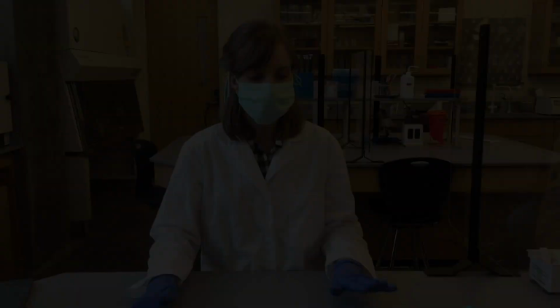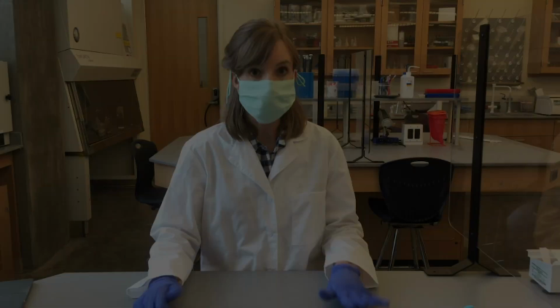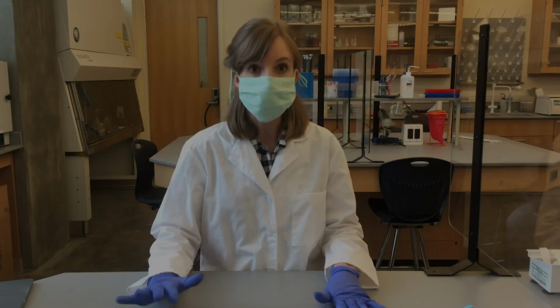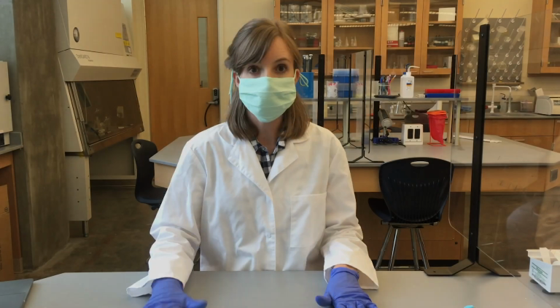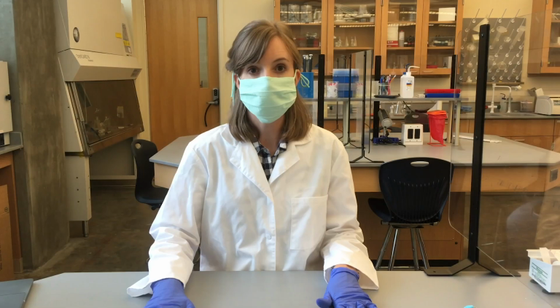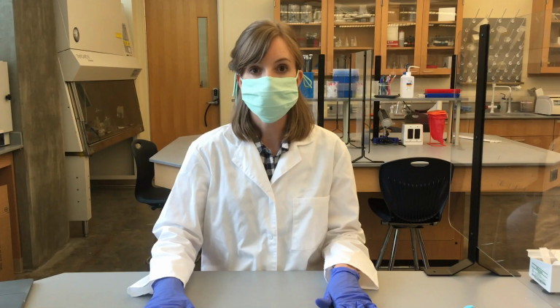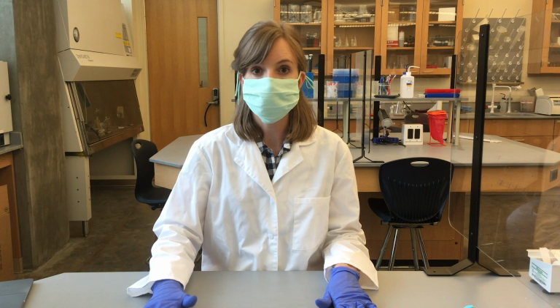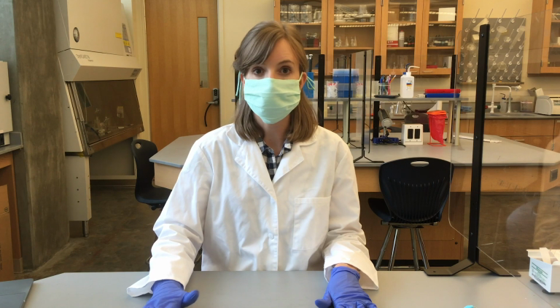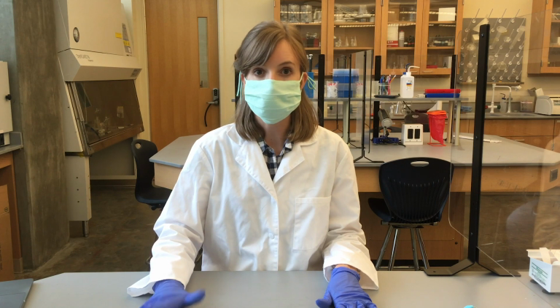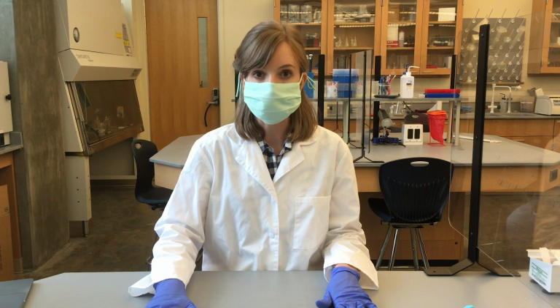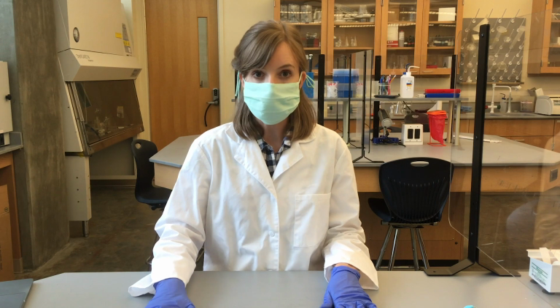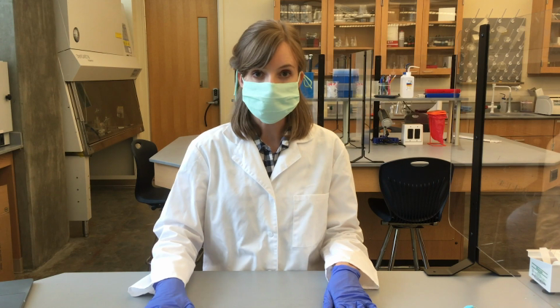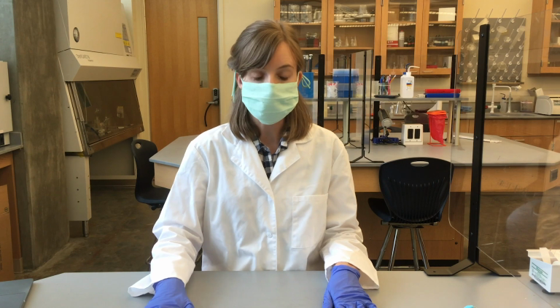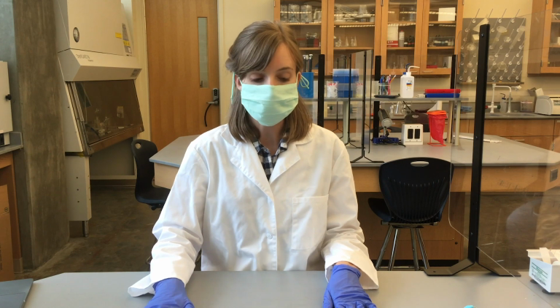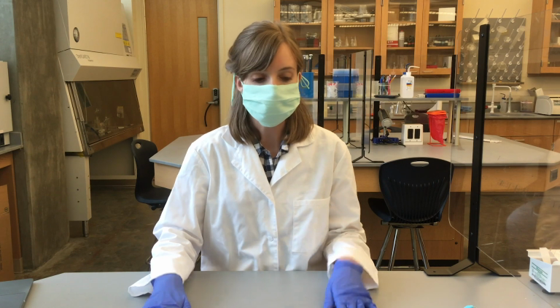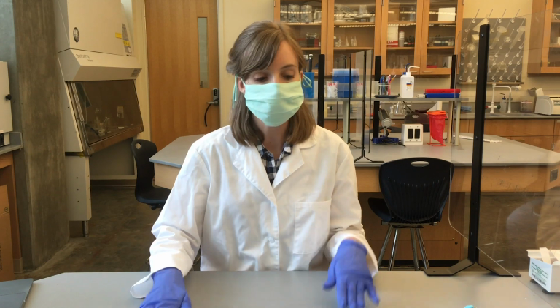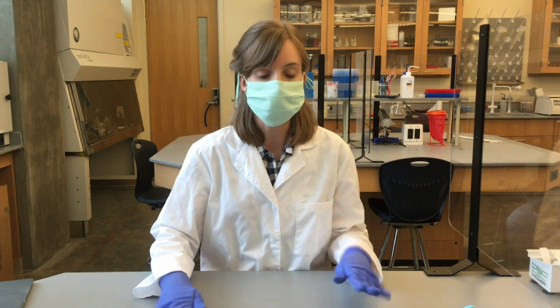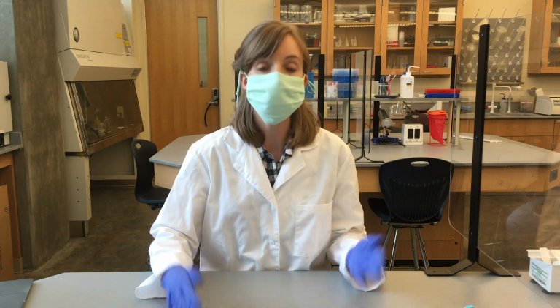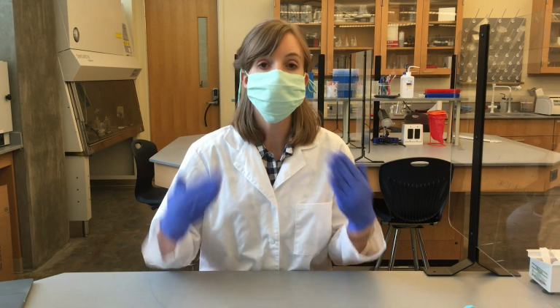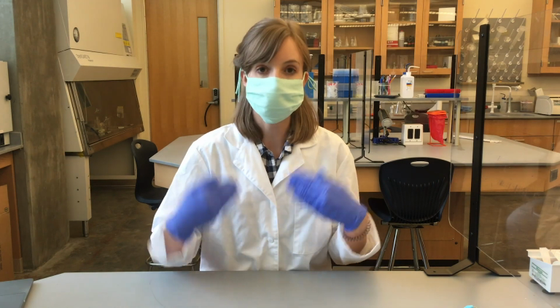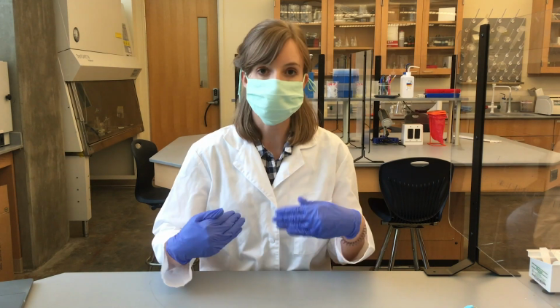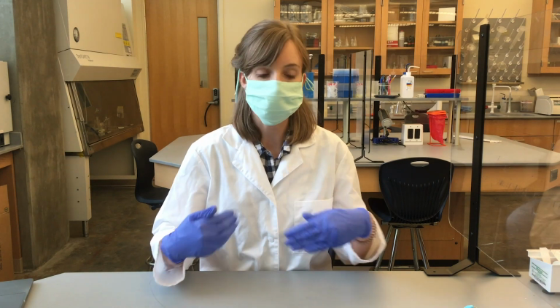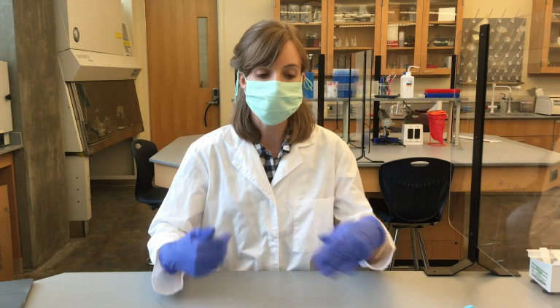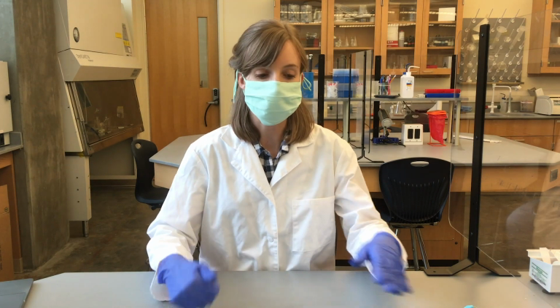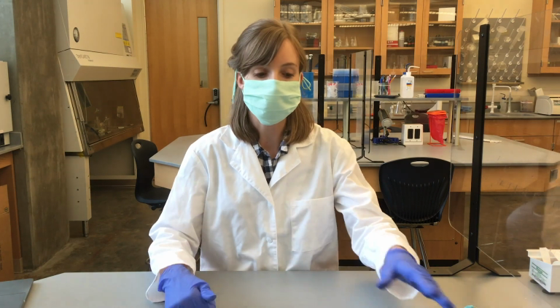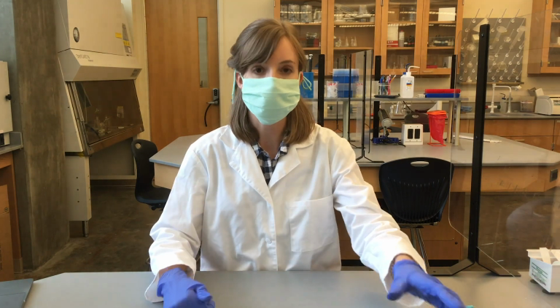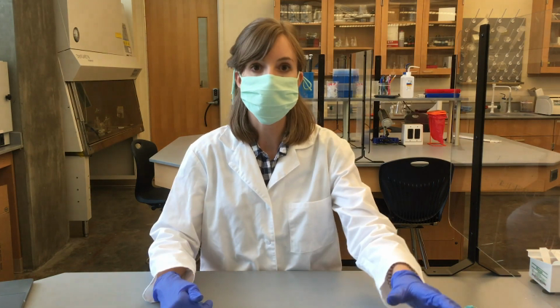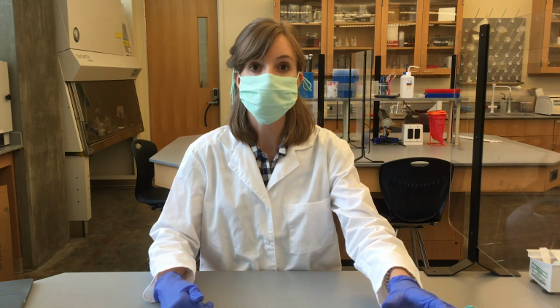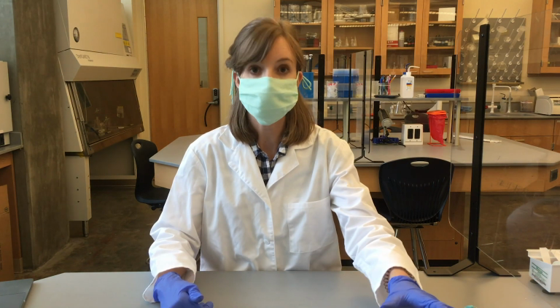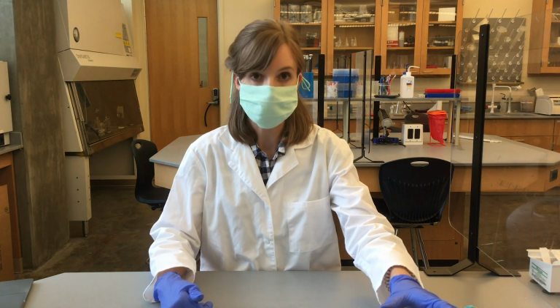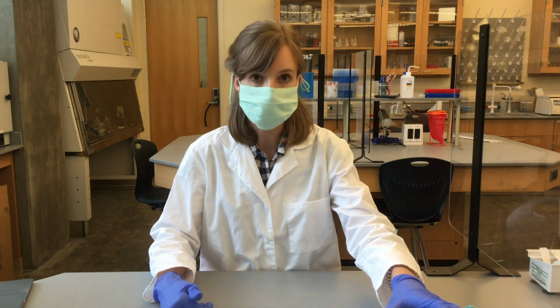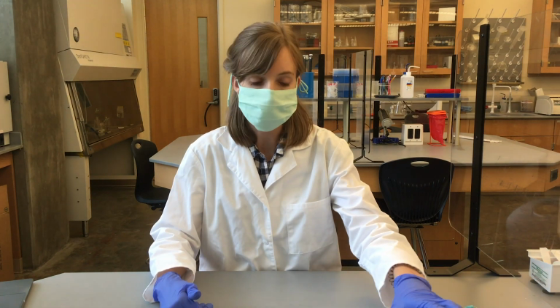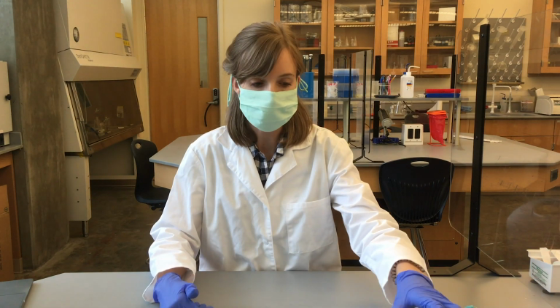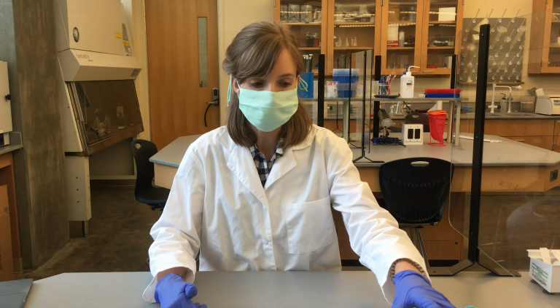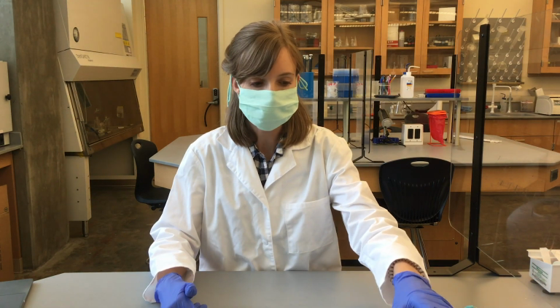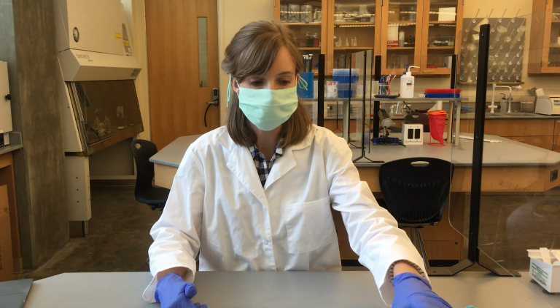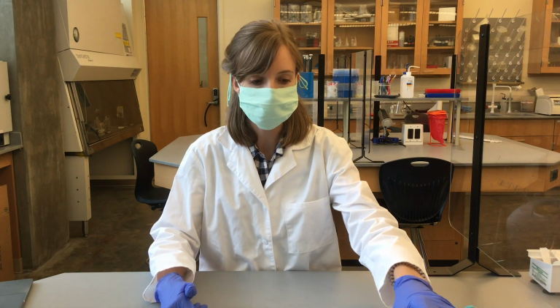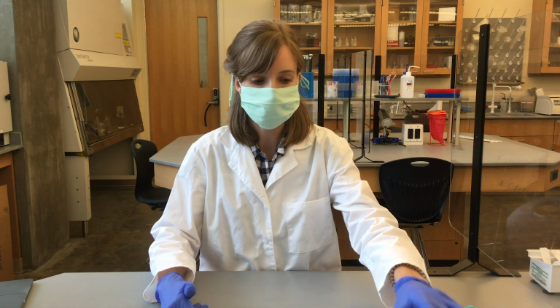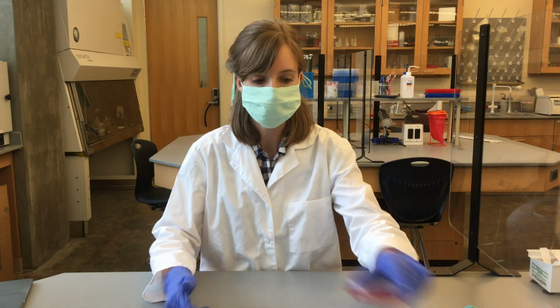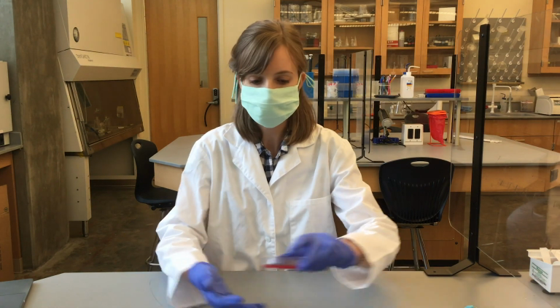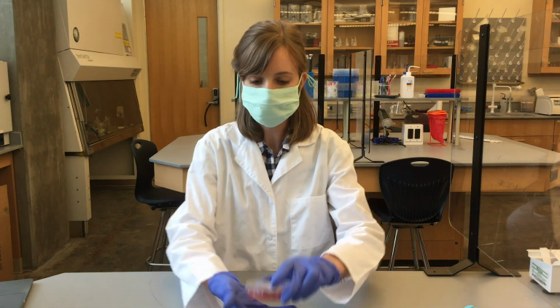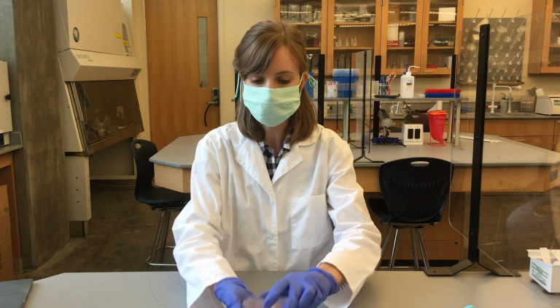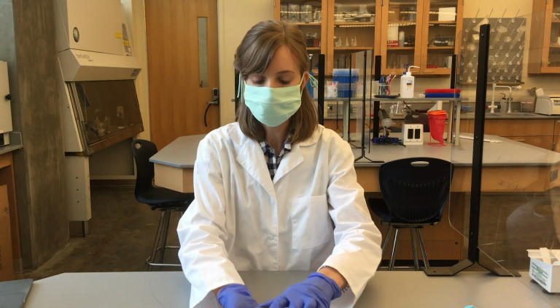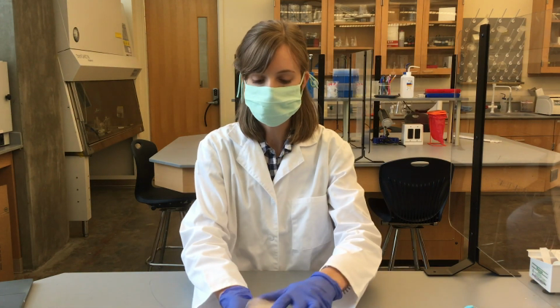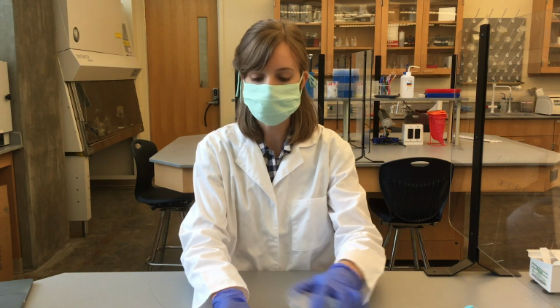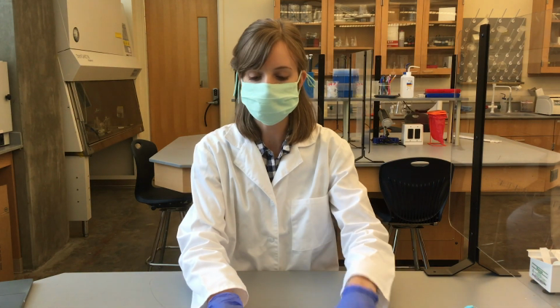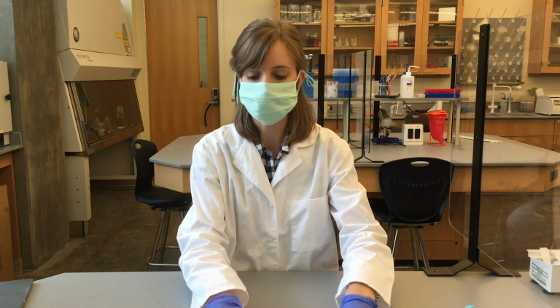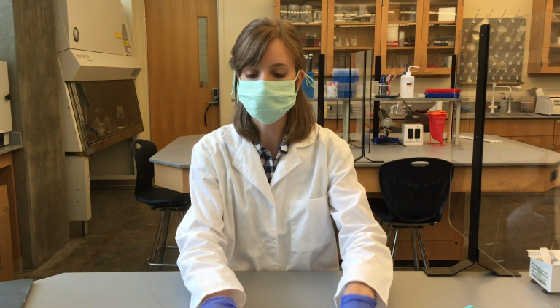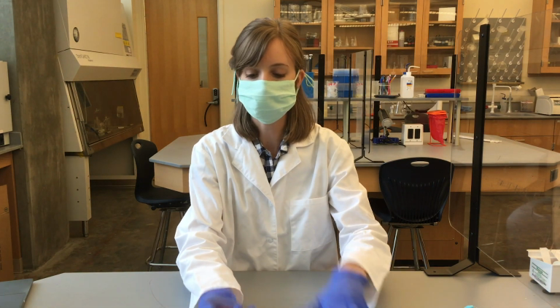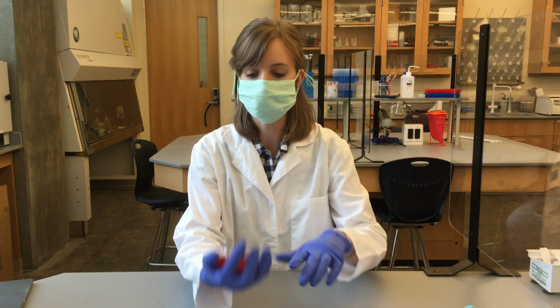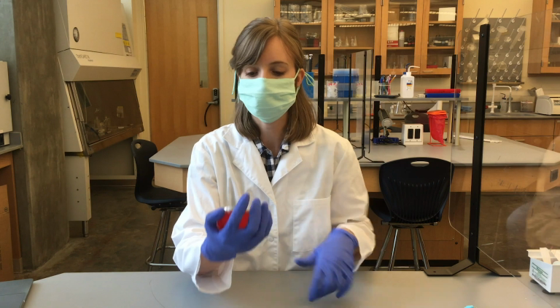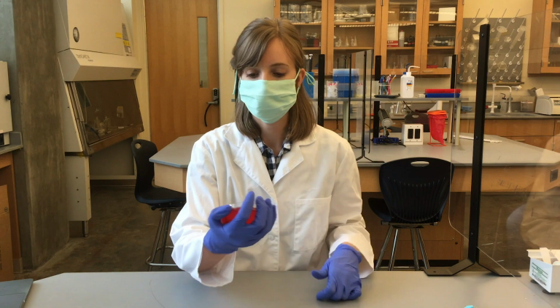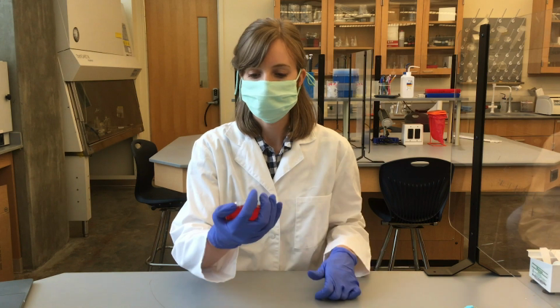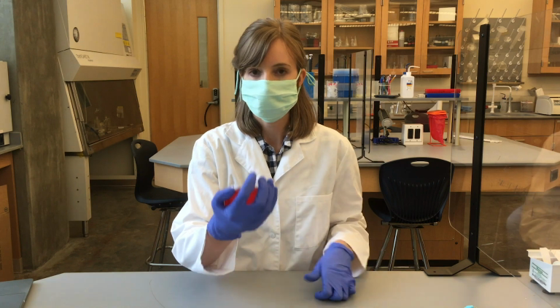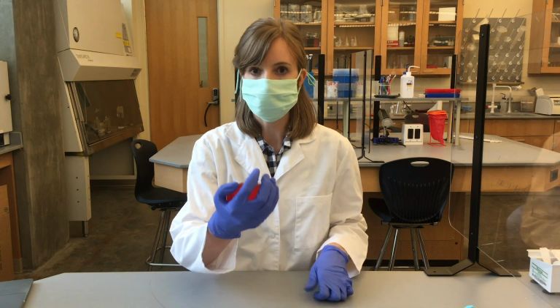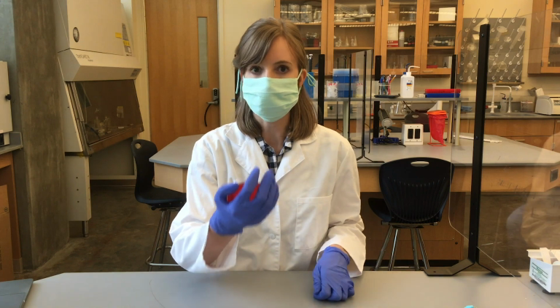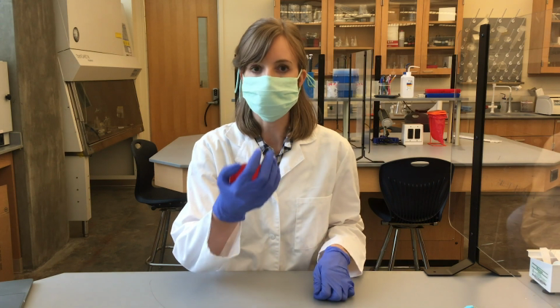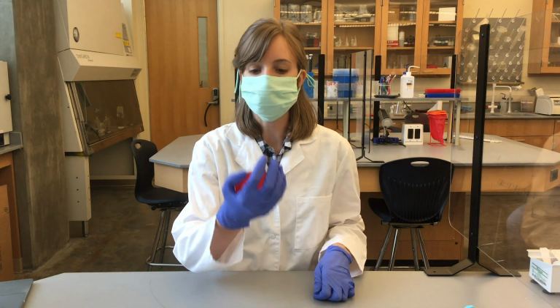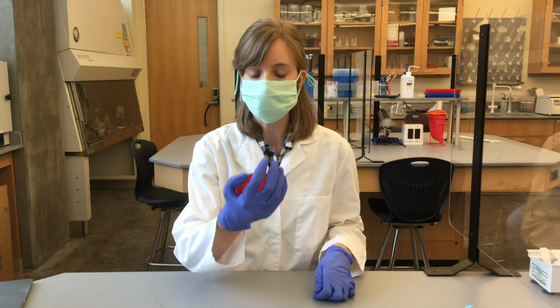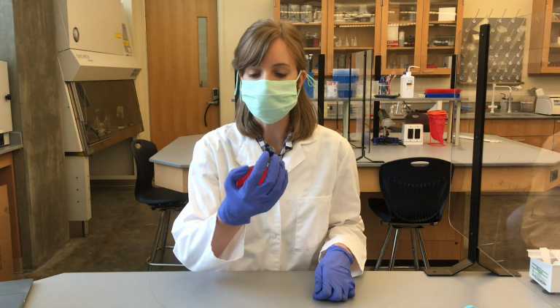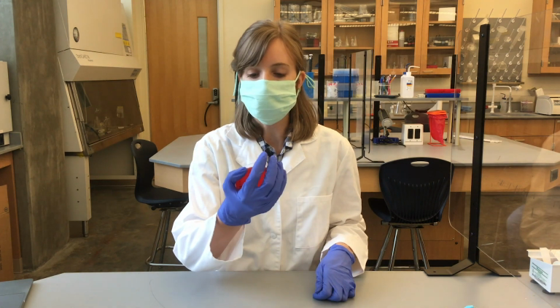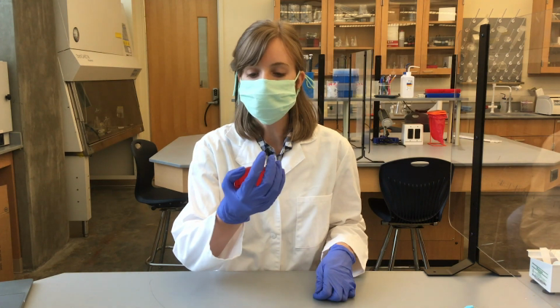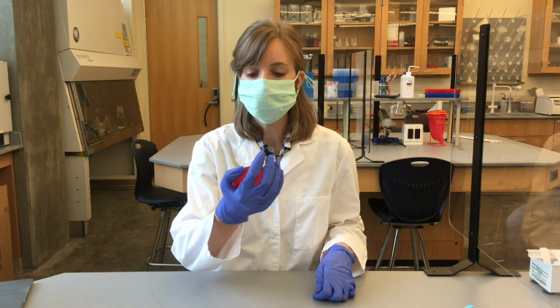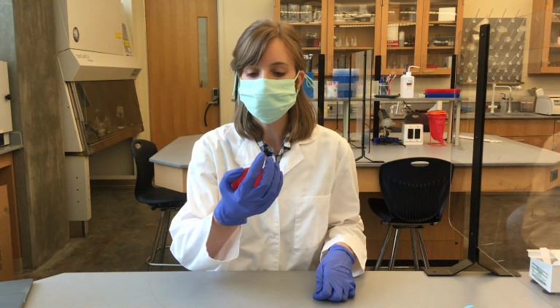Now I'm going to do the exact same four steps, but wearing a cloth mask. Okay, so first — four coughs.